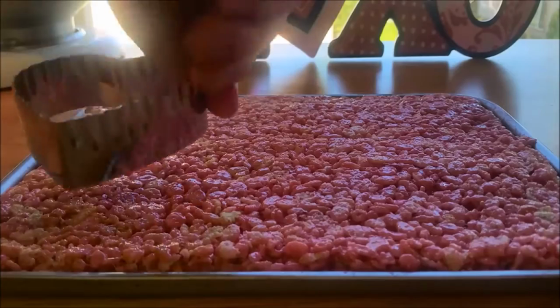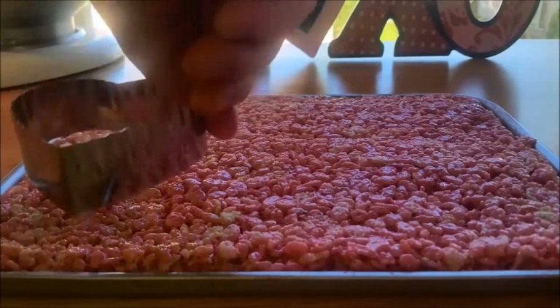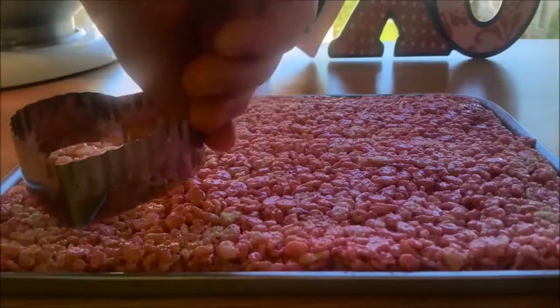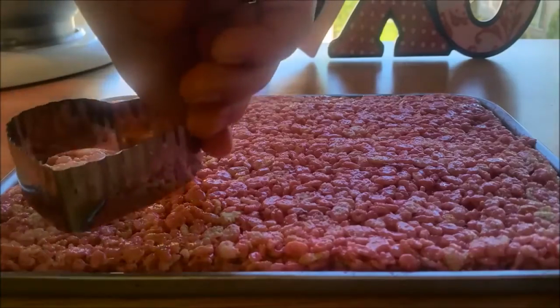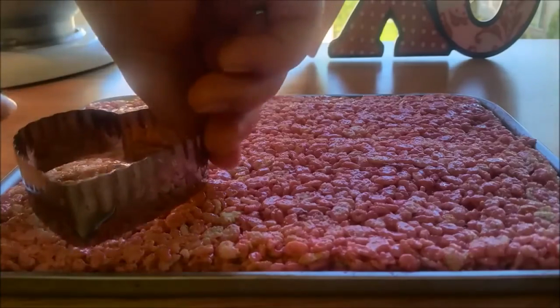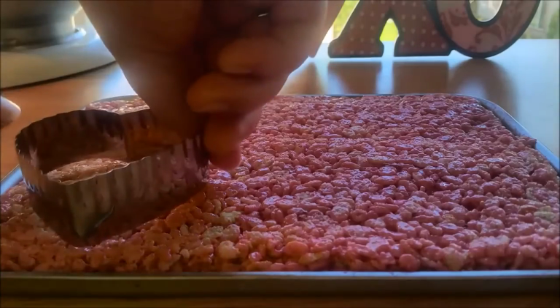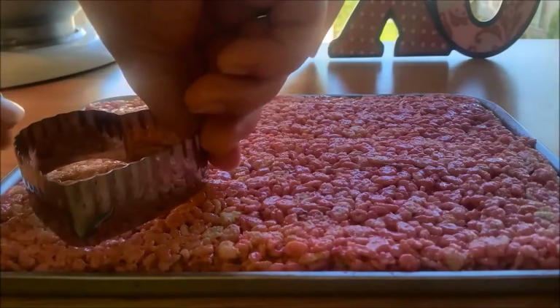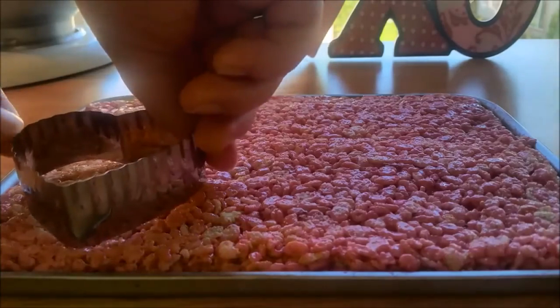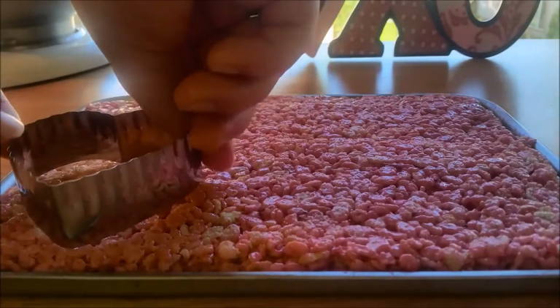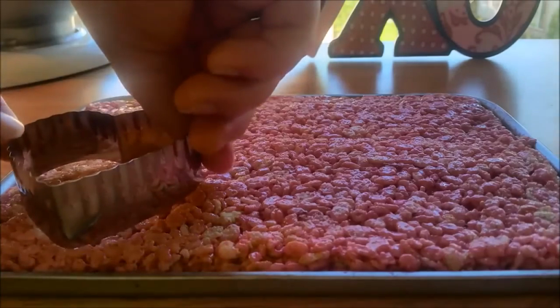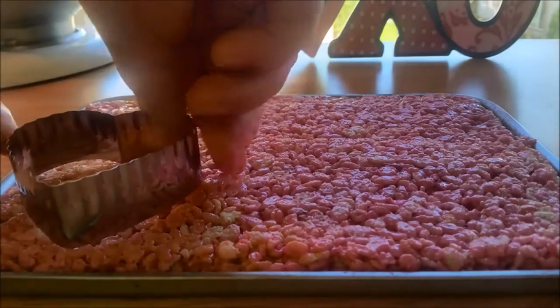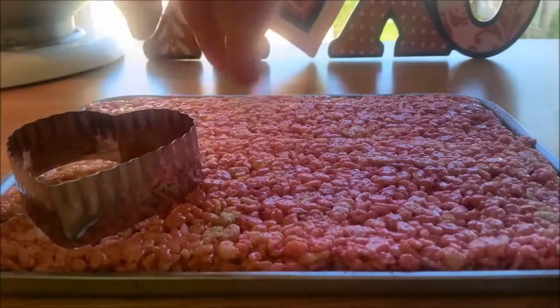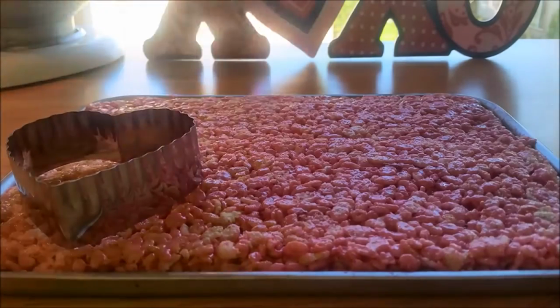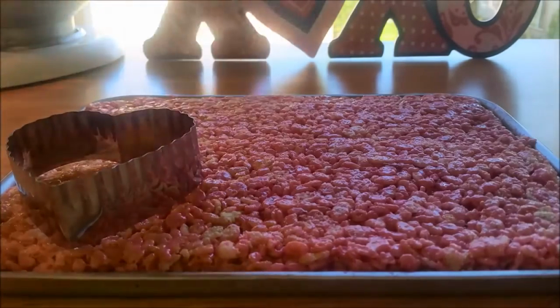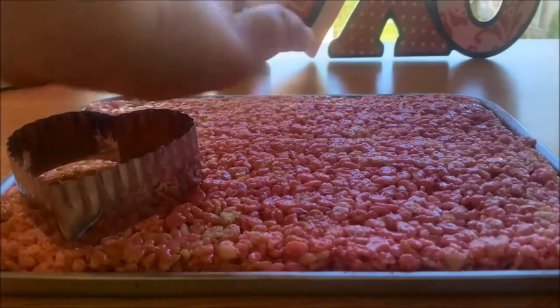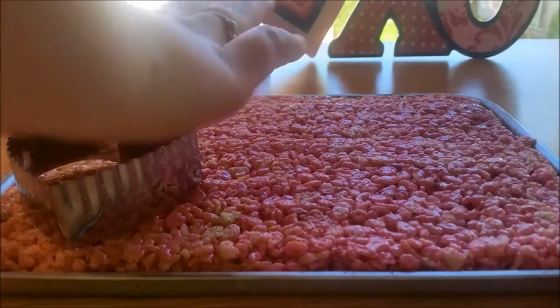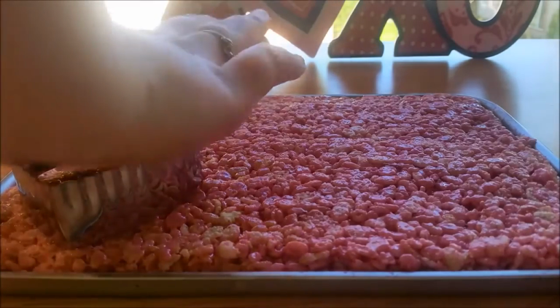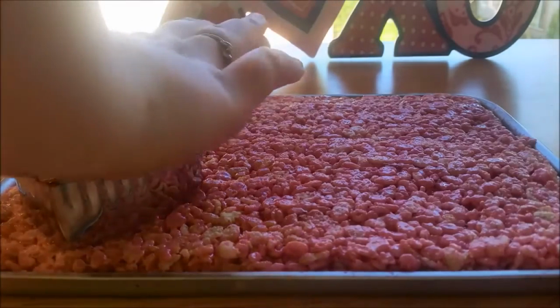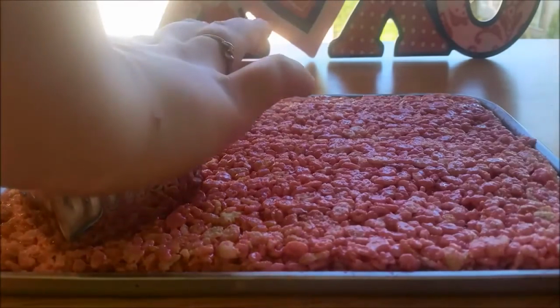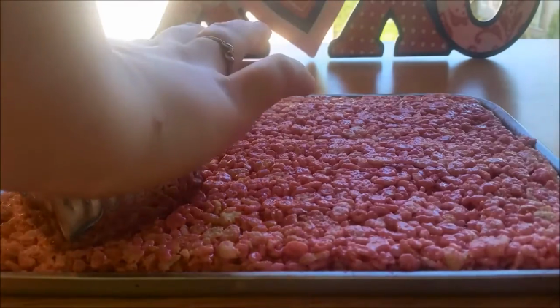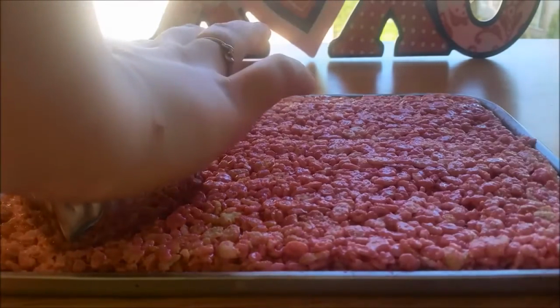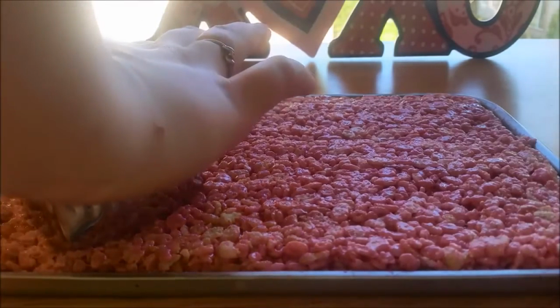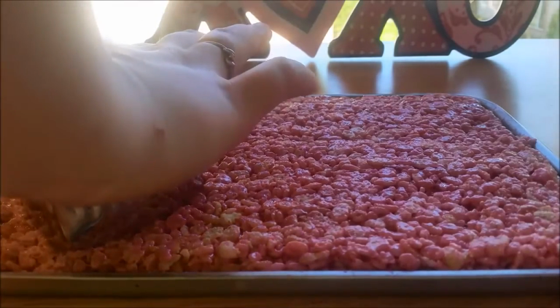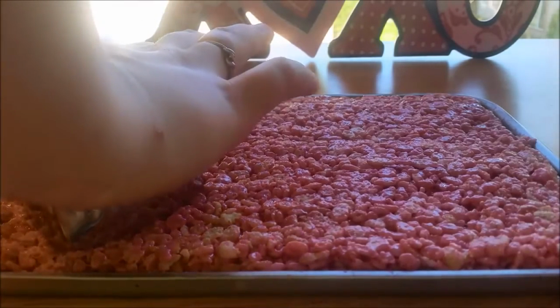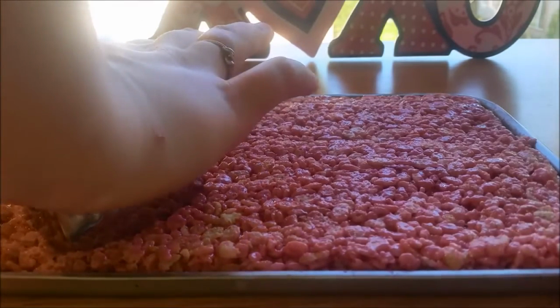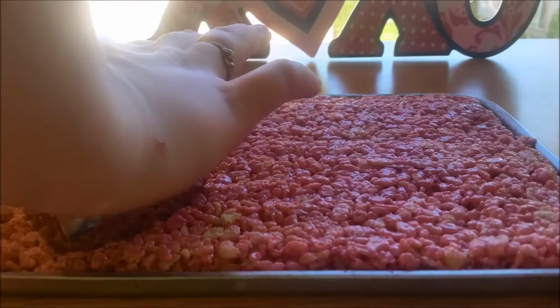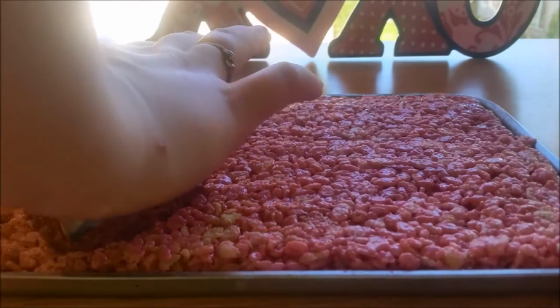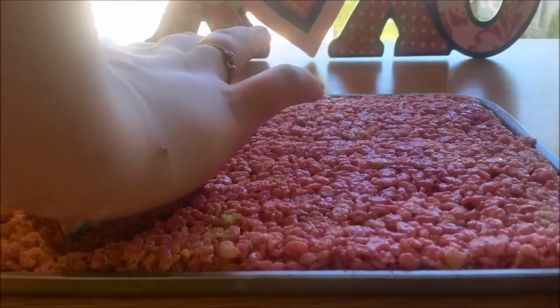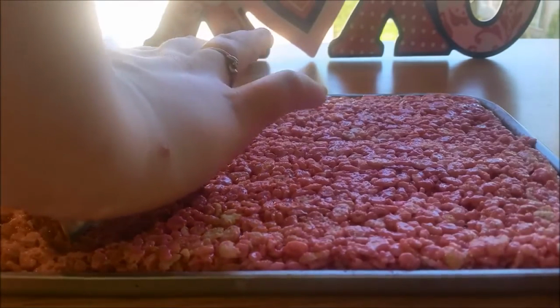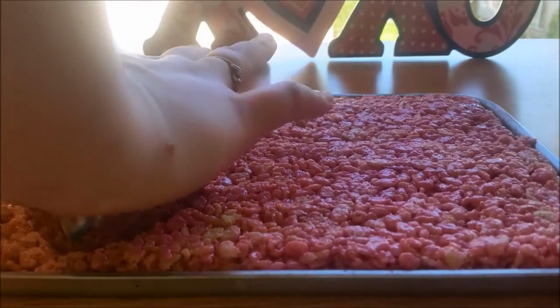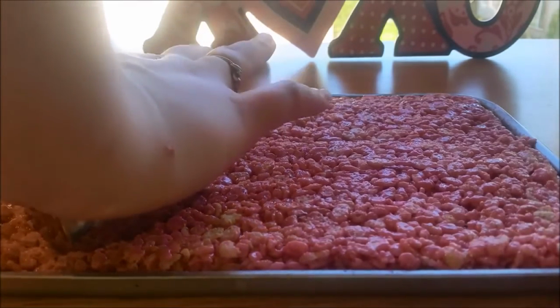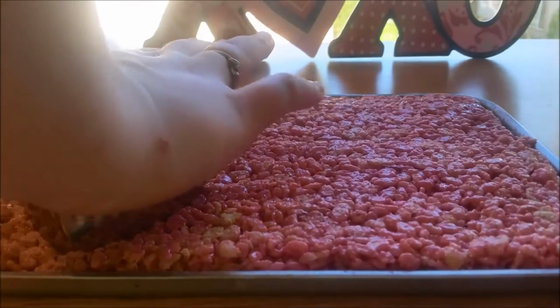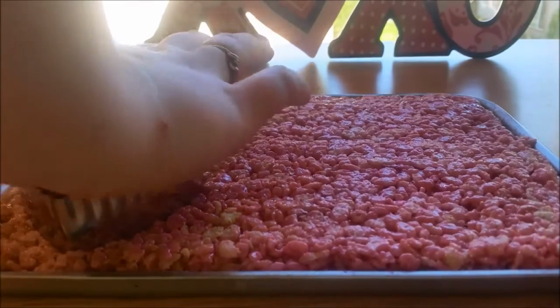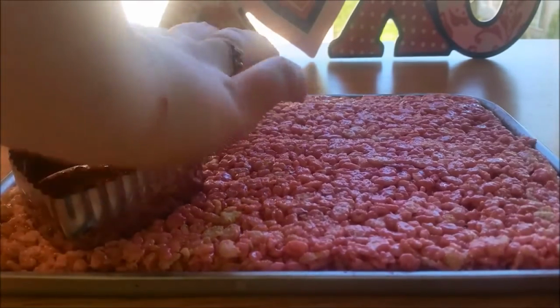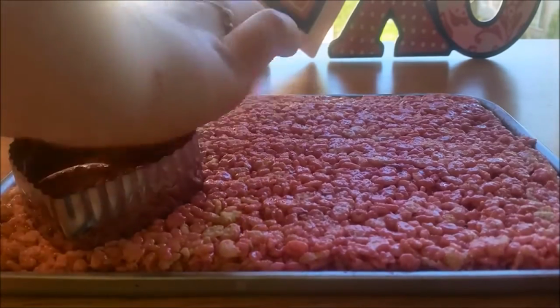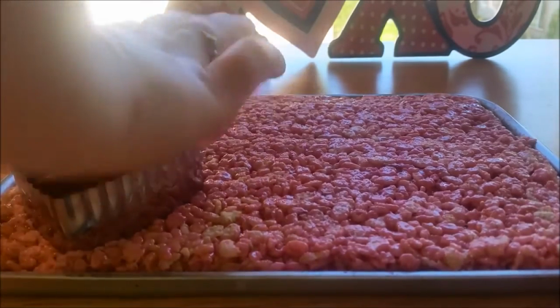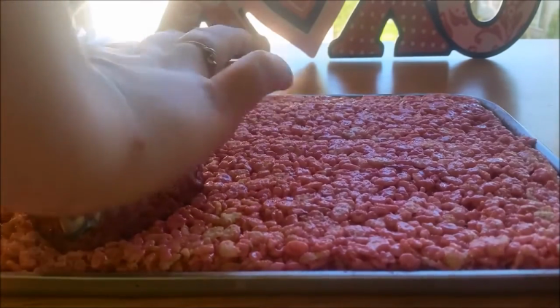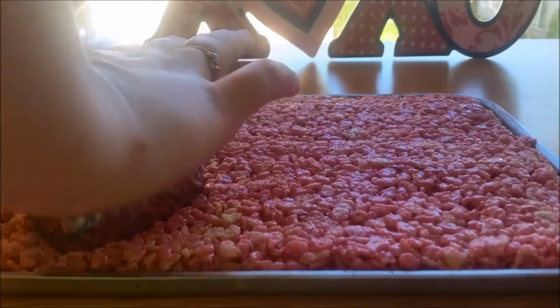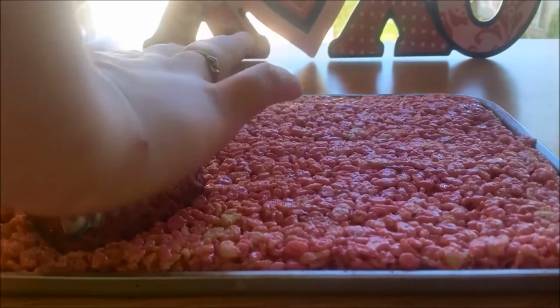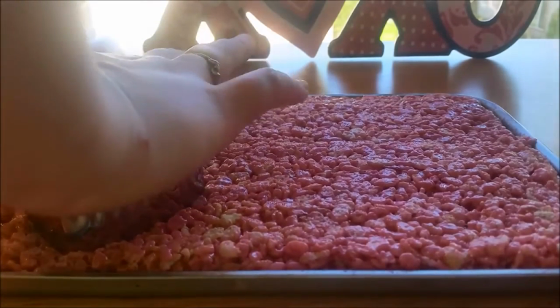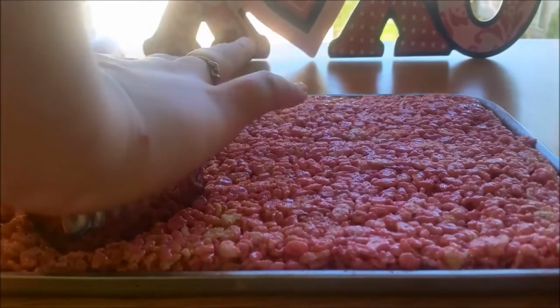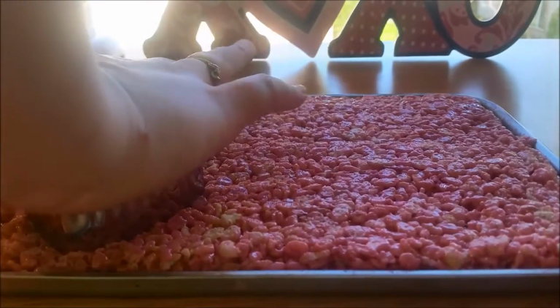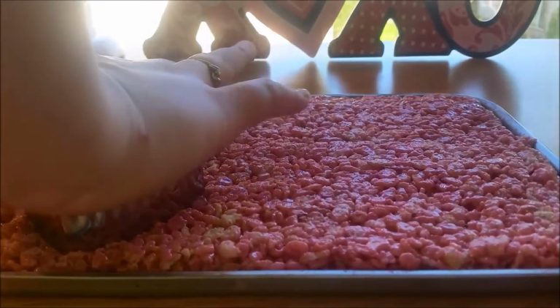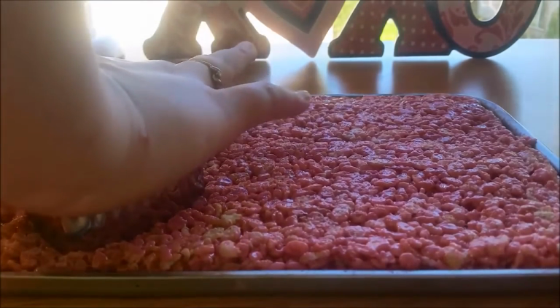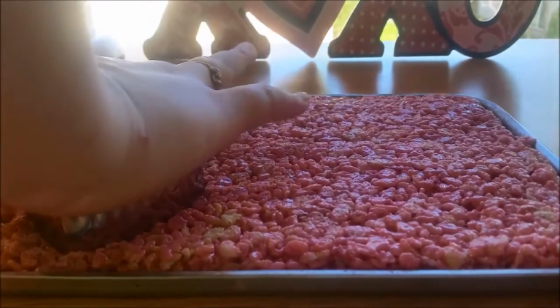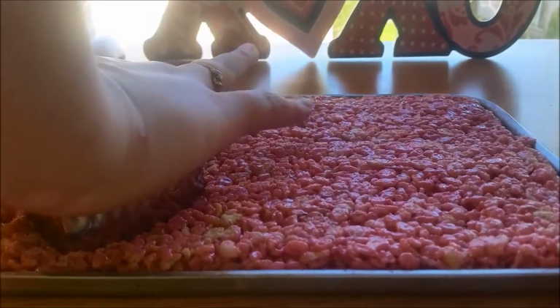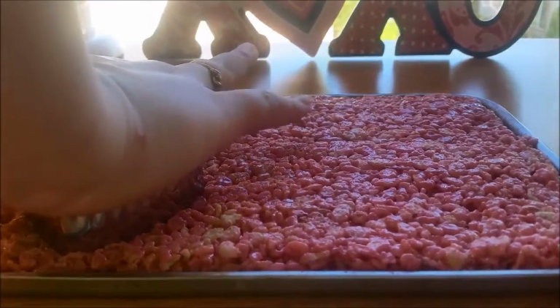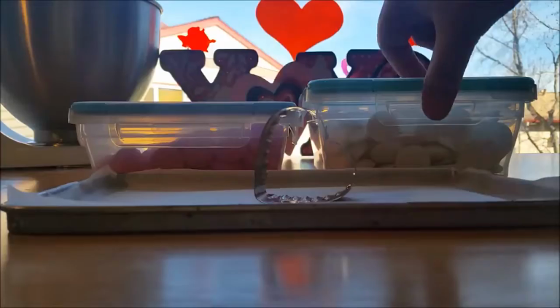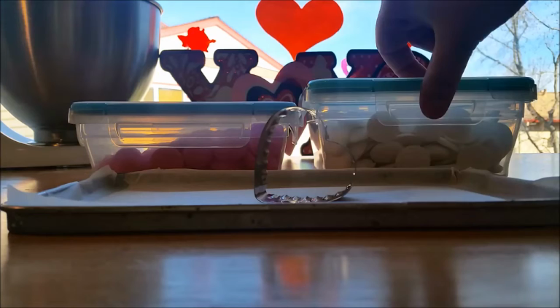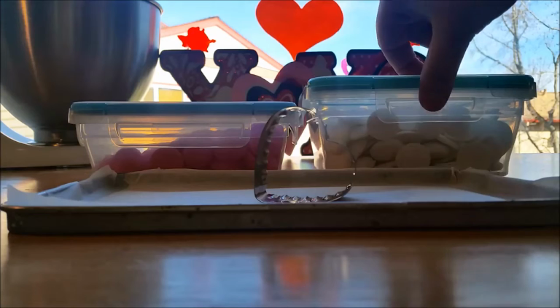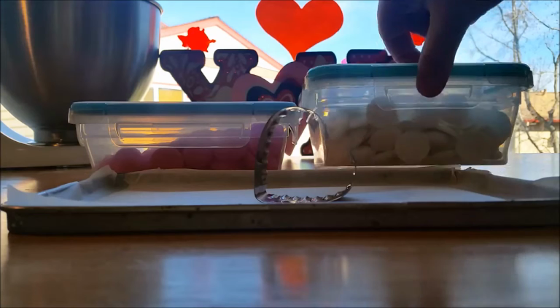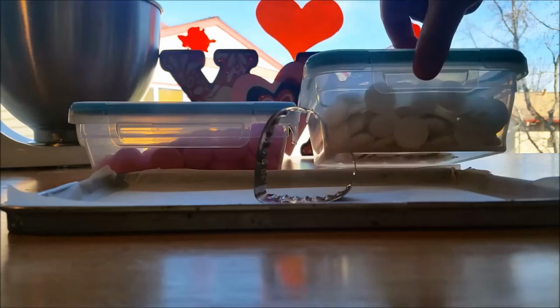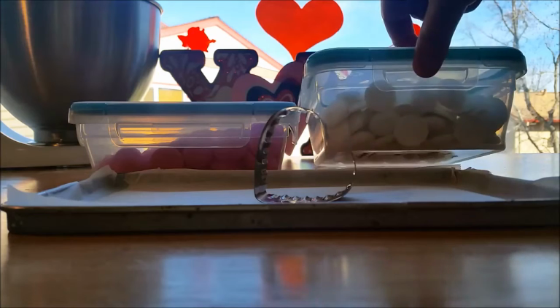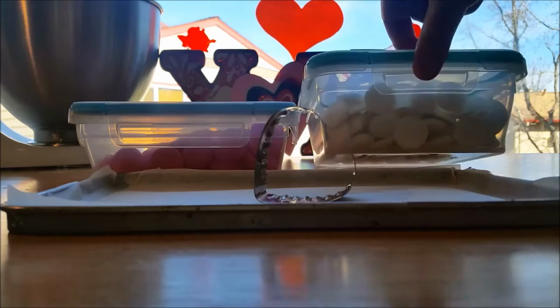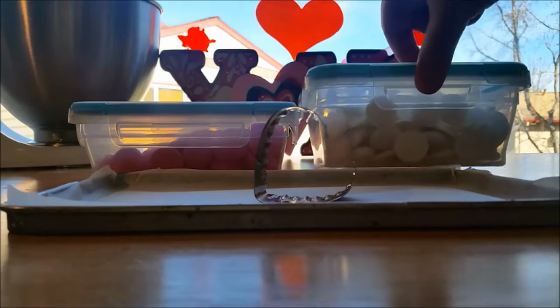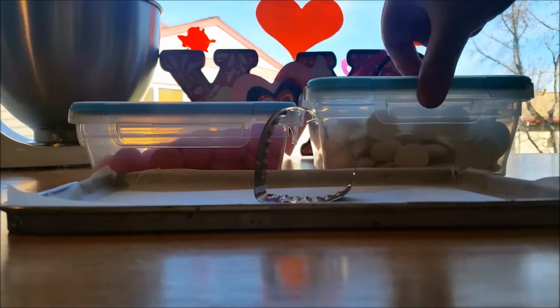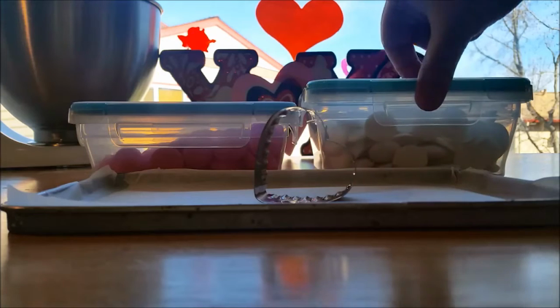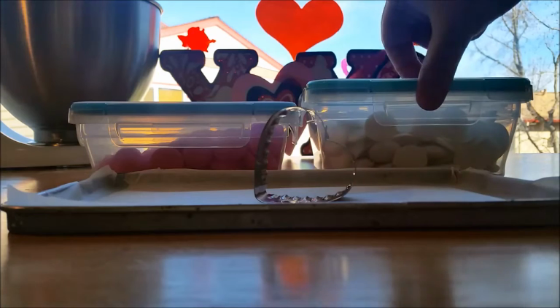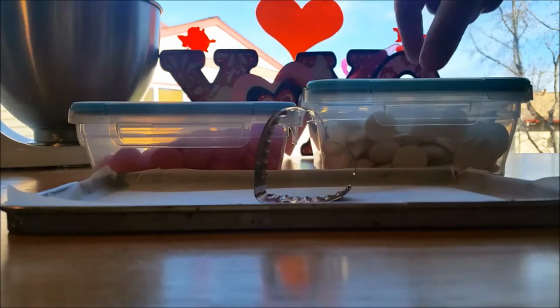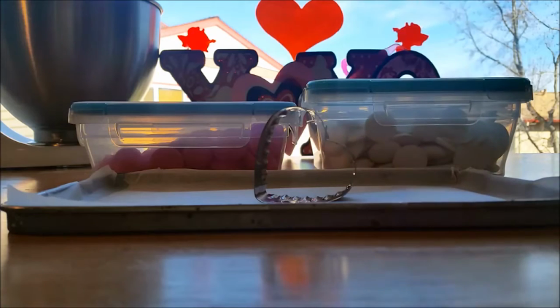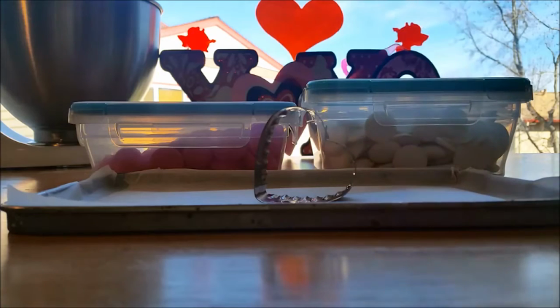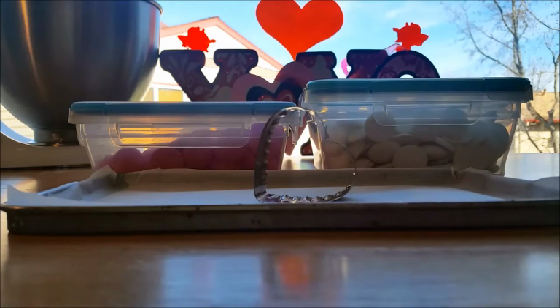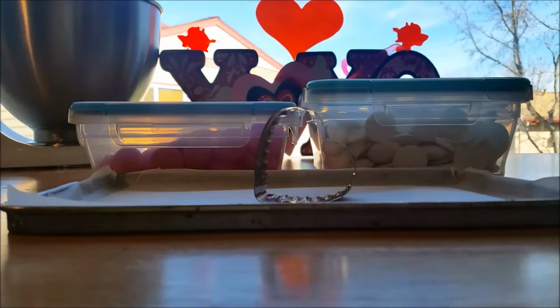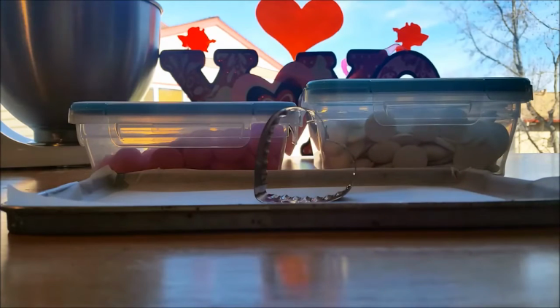You will need two heart-shaped cookie cutters. Use the large one to cut out some hearts out of the rice krispies.